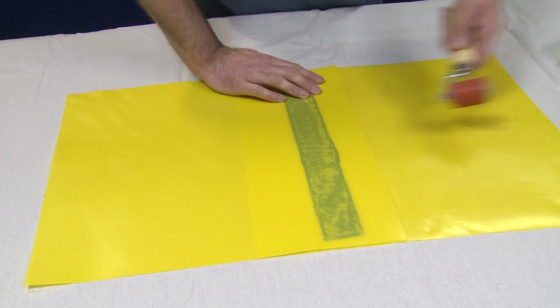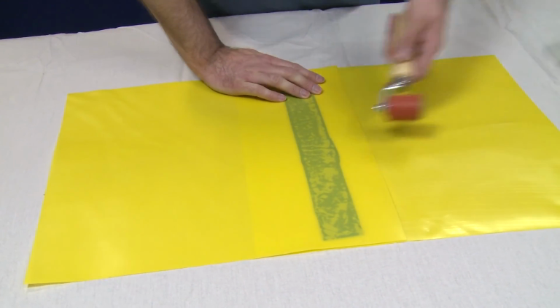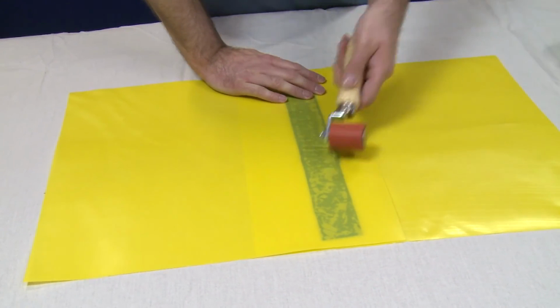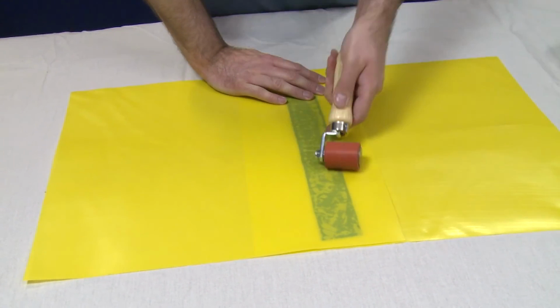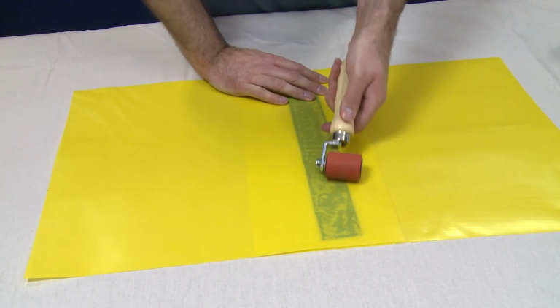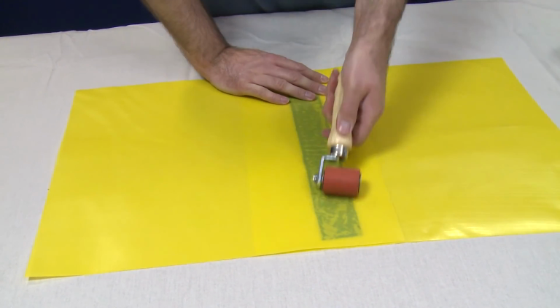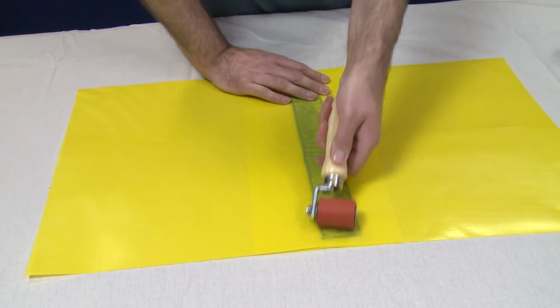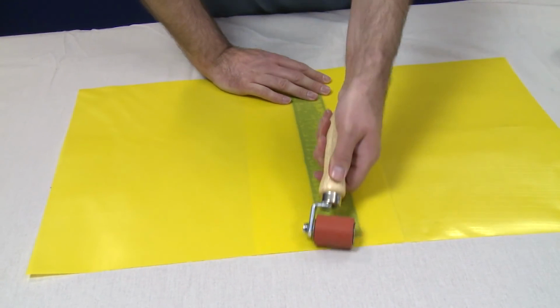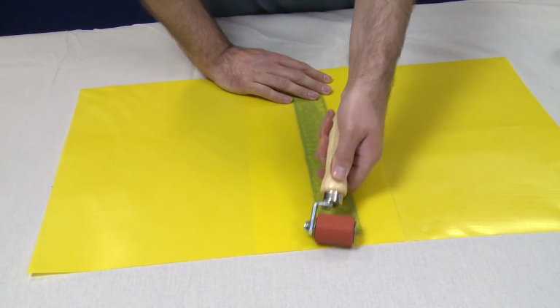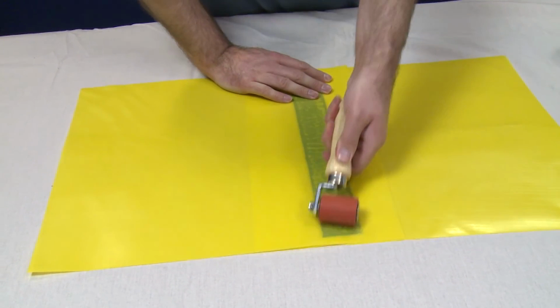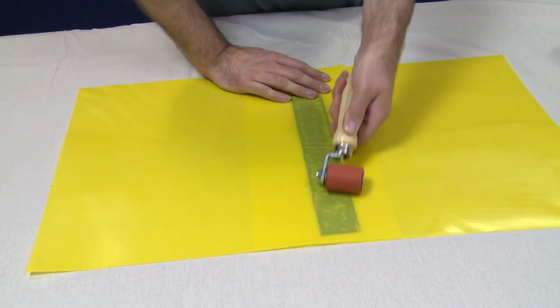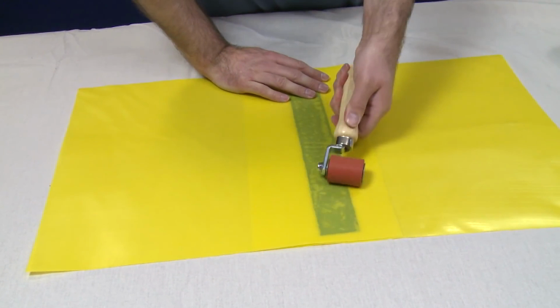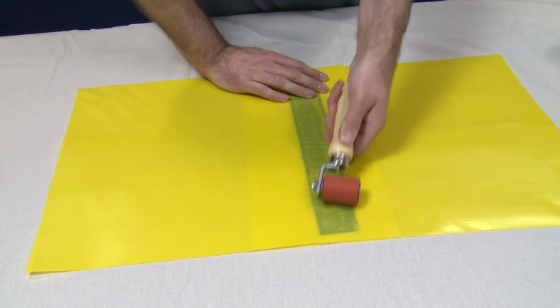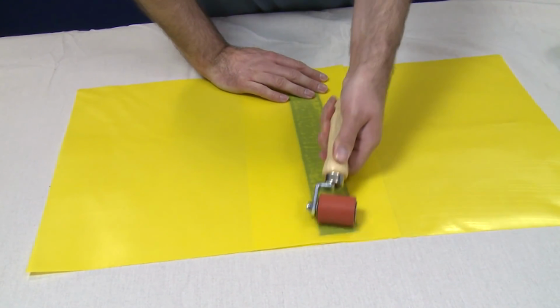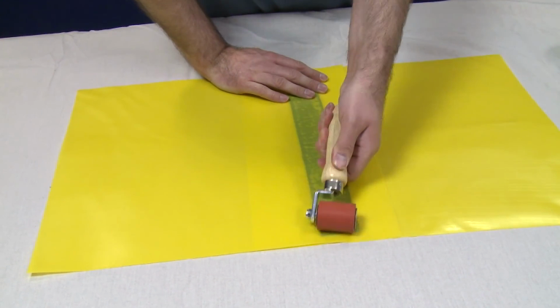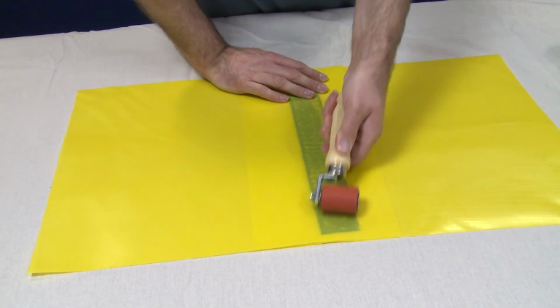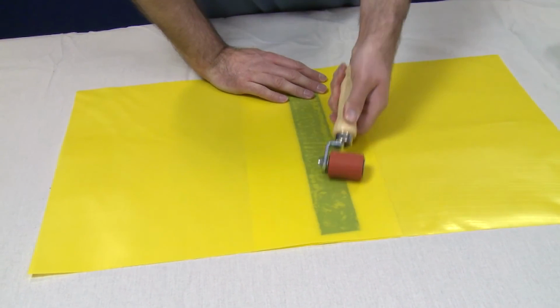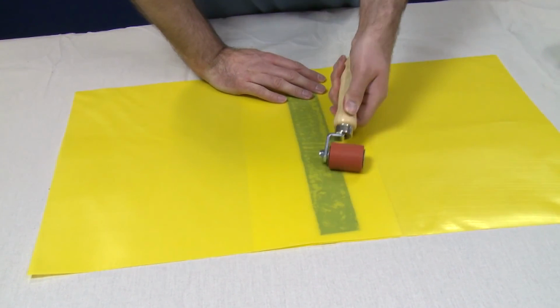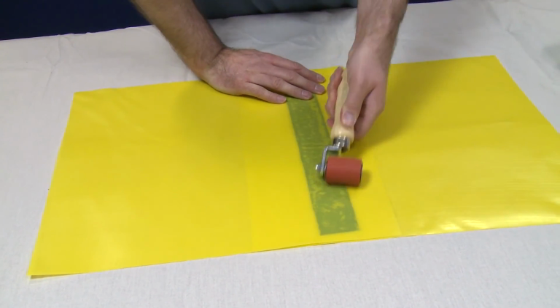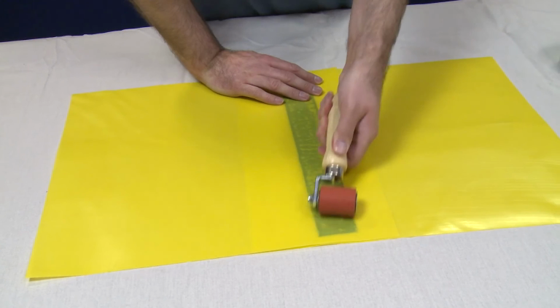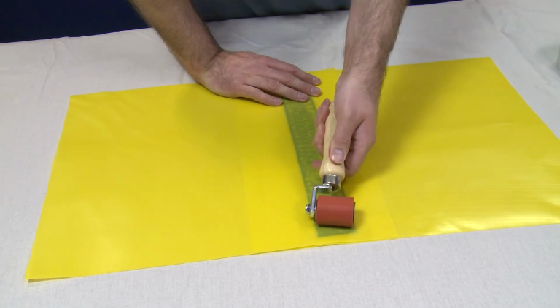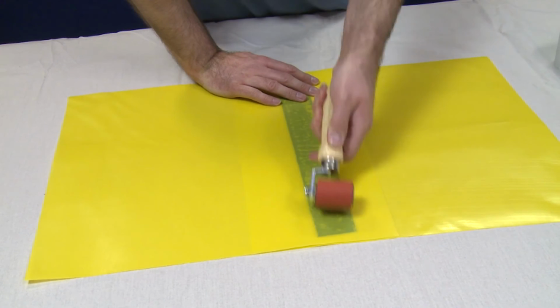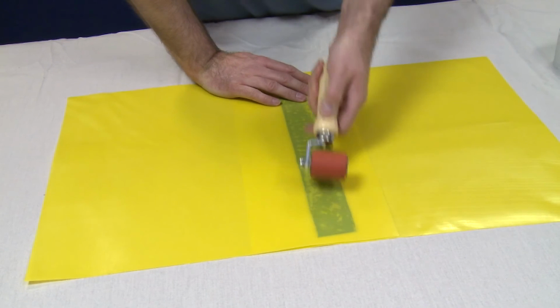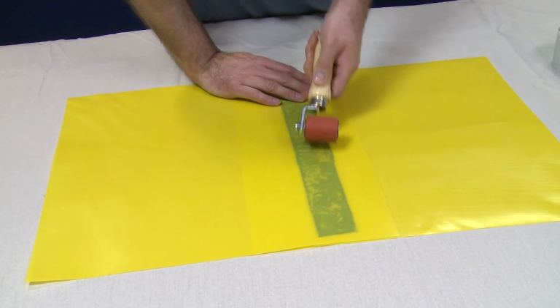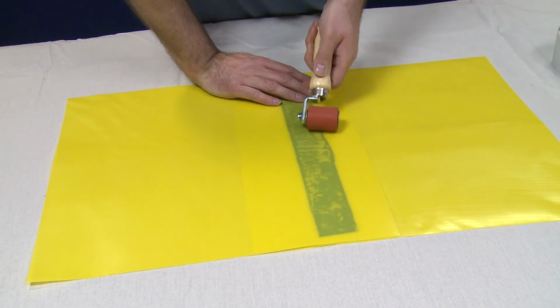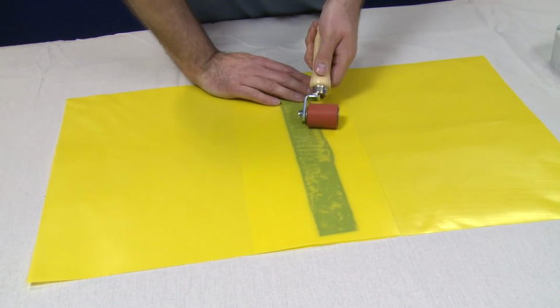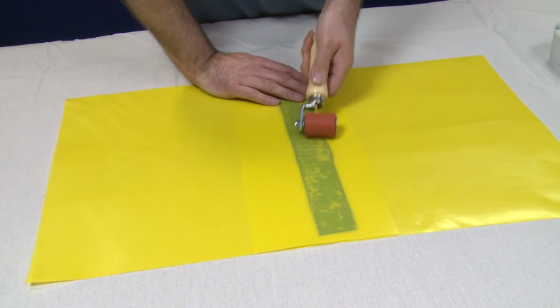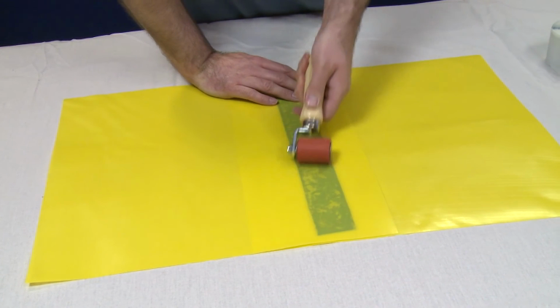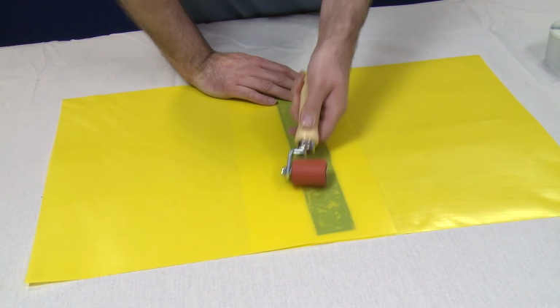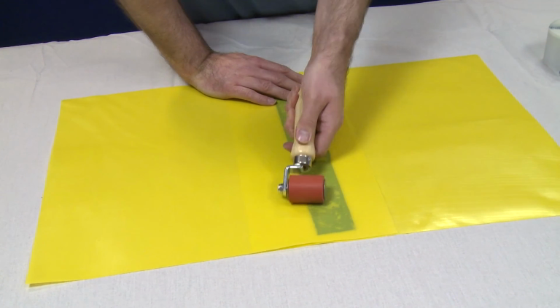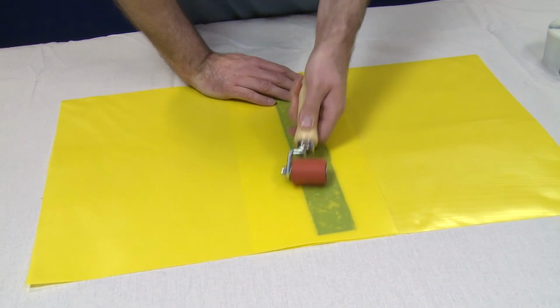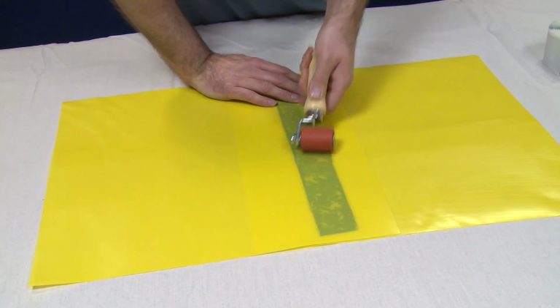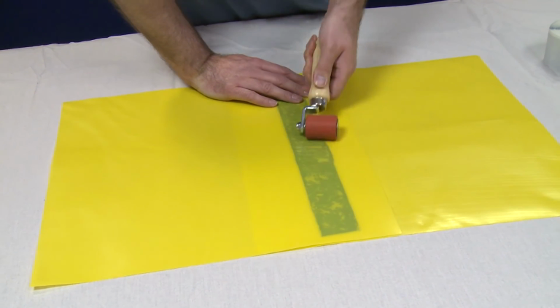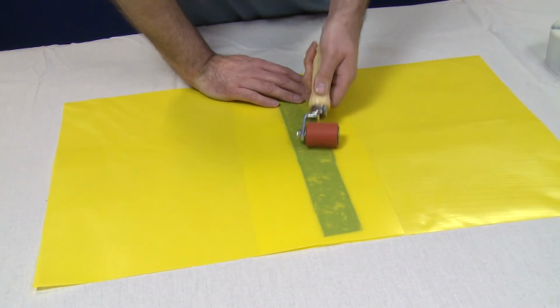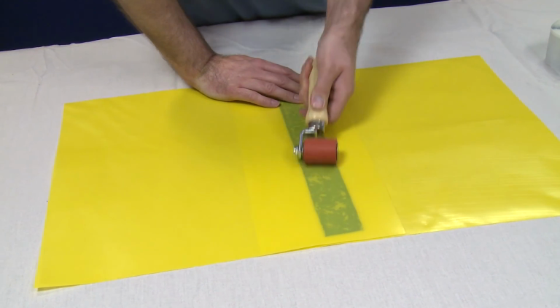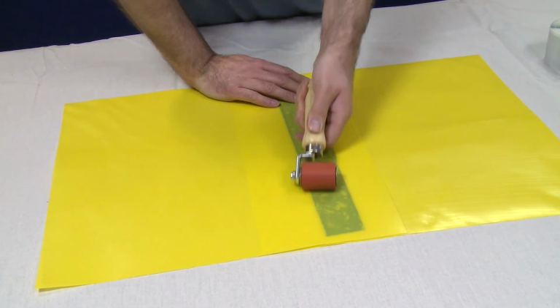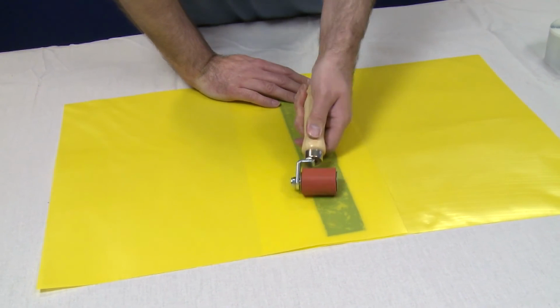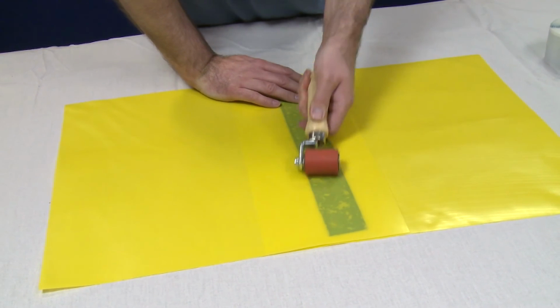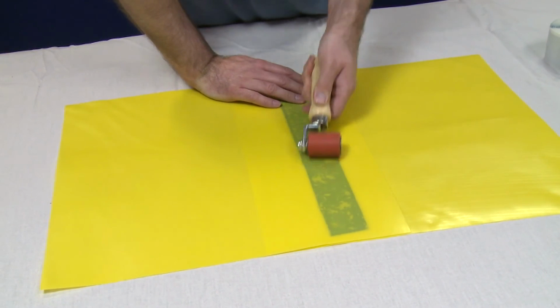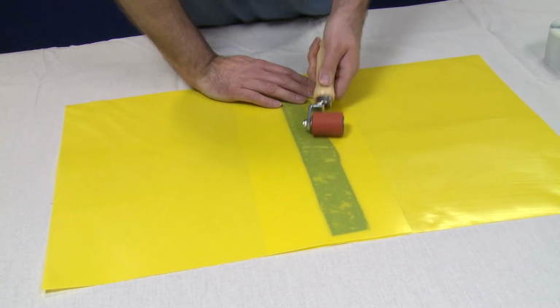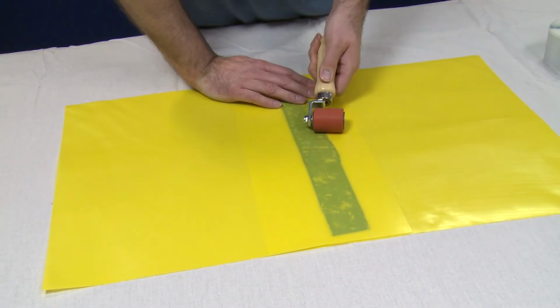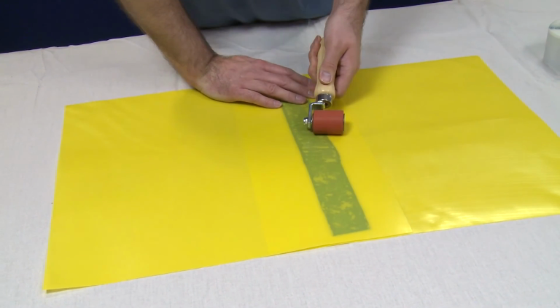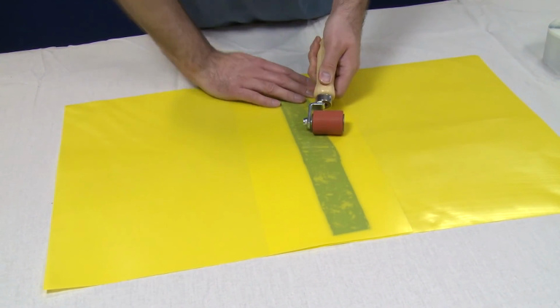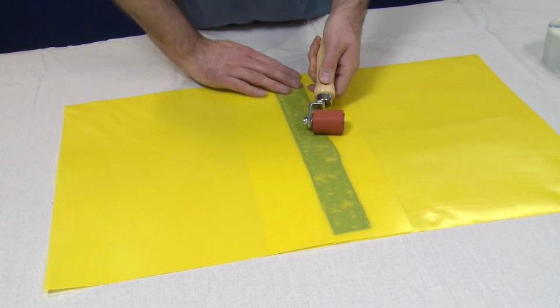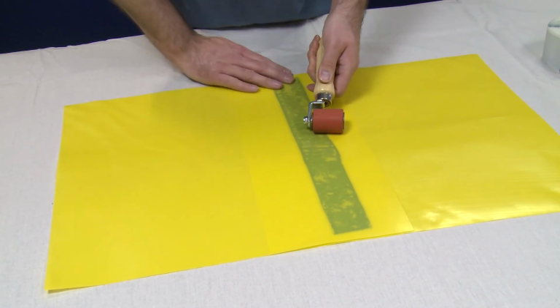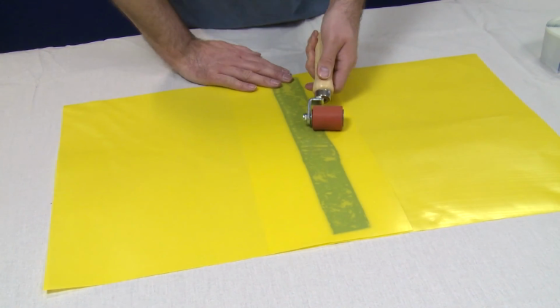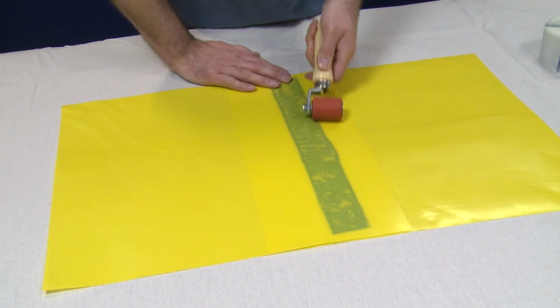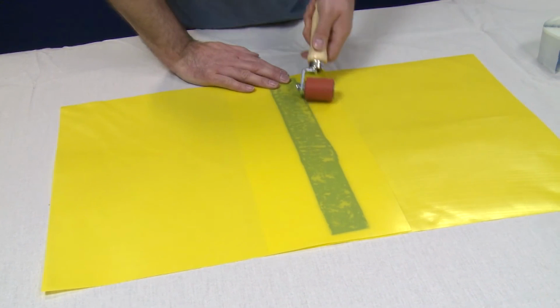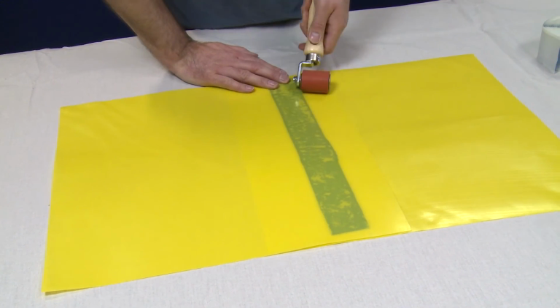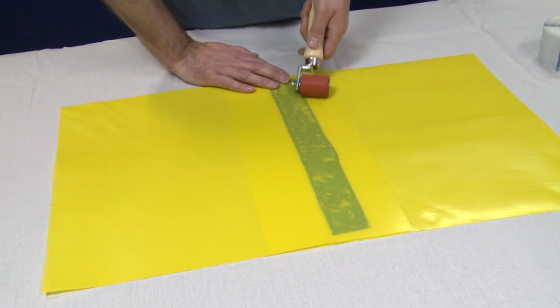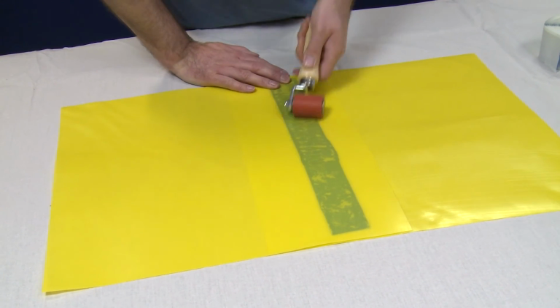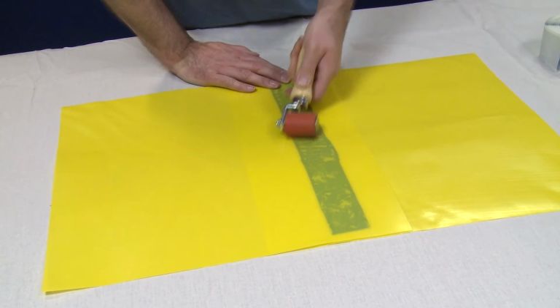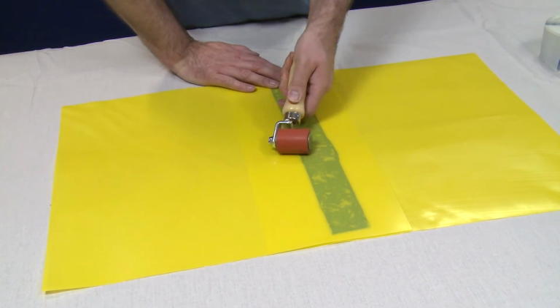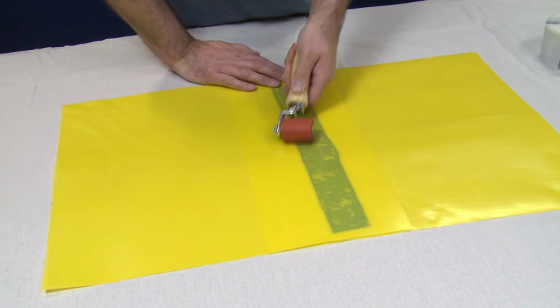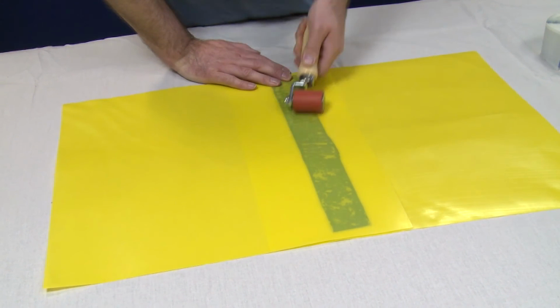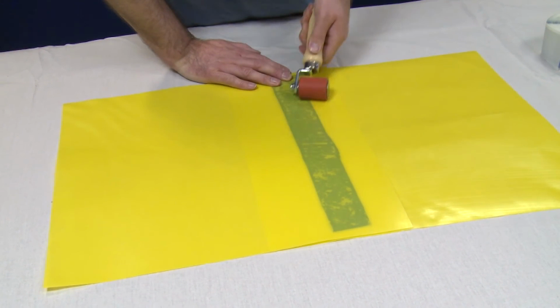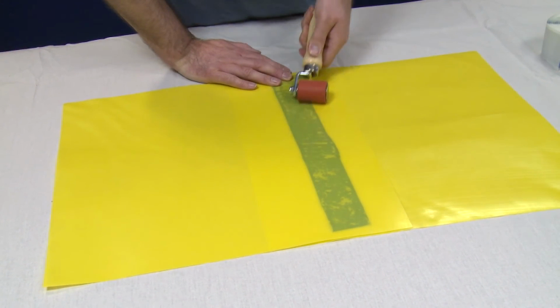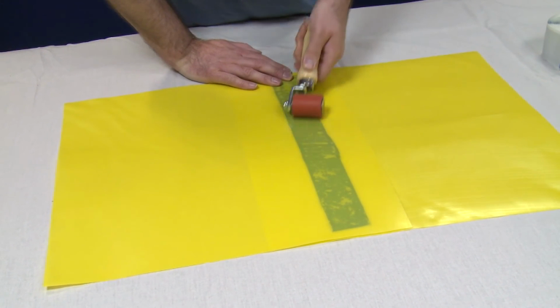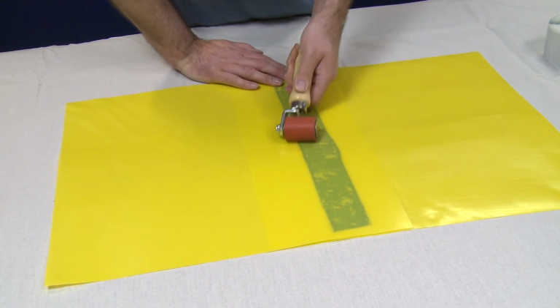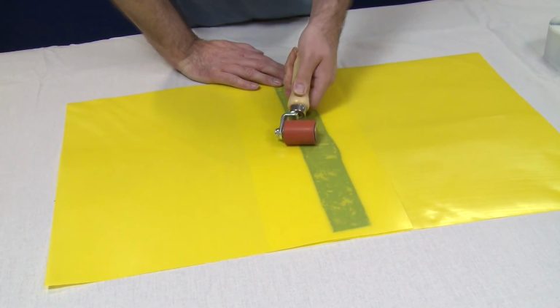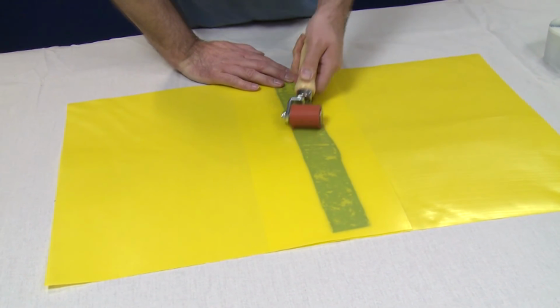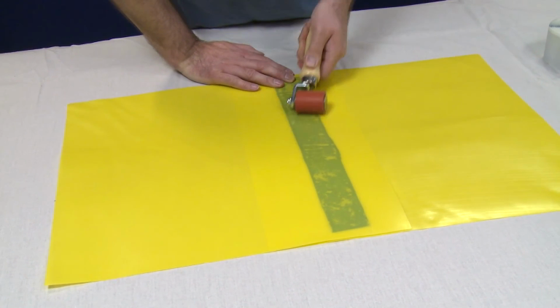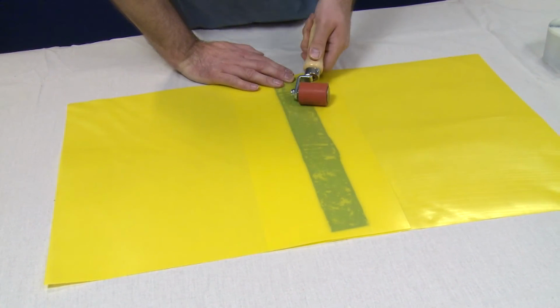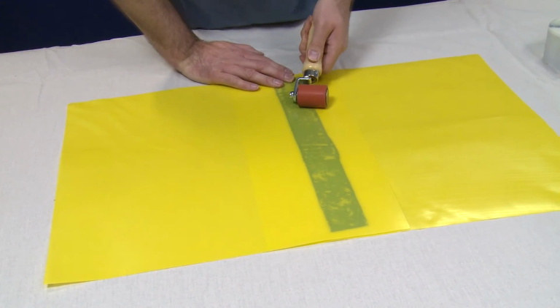Again, use the roller to ensure a tight seal is created by applying pressure to the newly formed joint, like this.